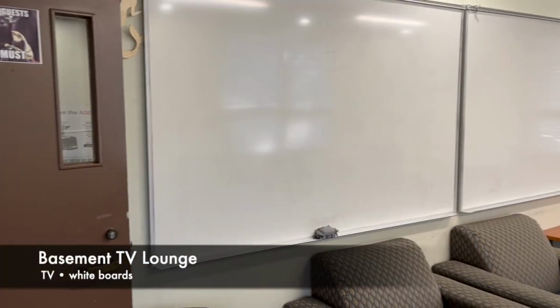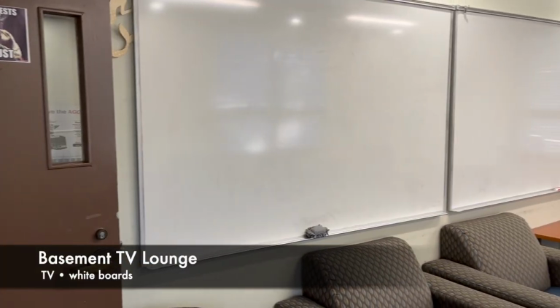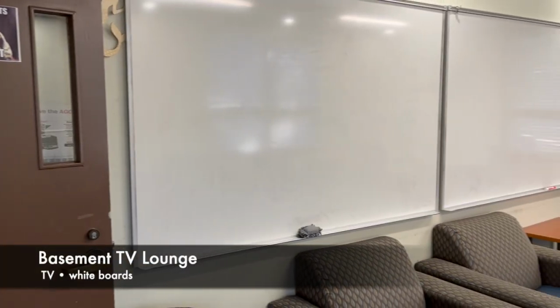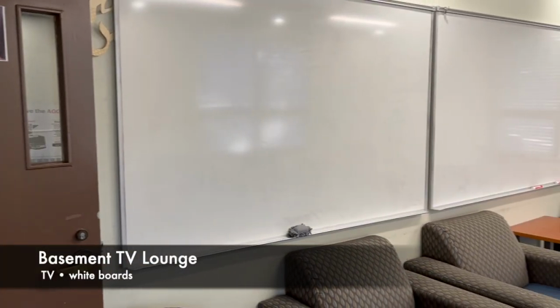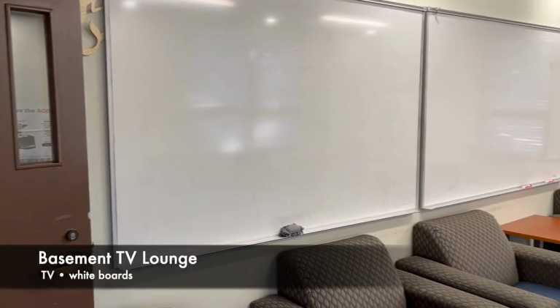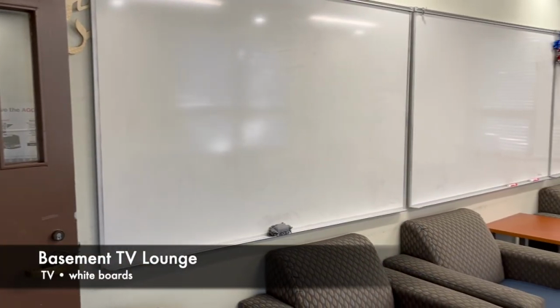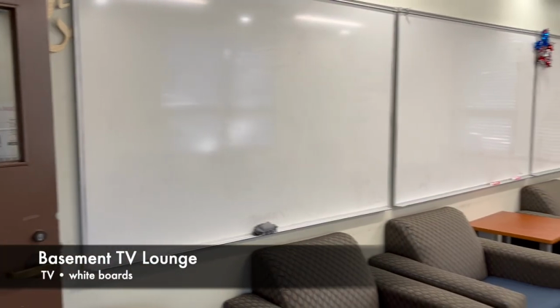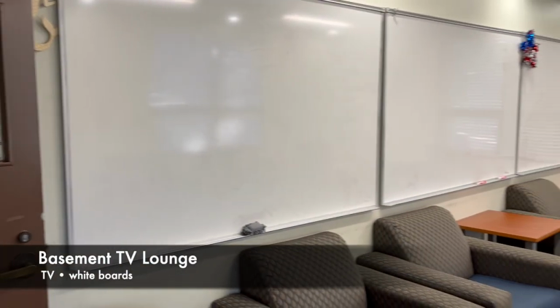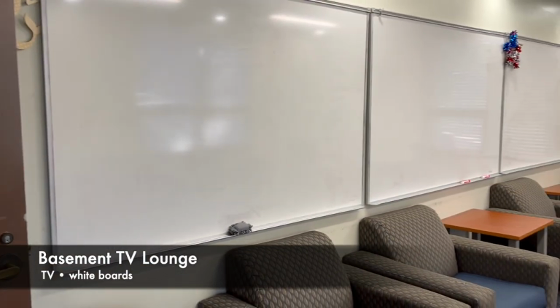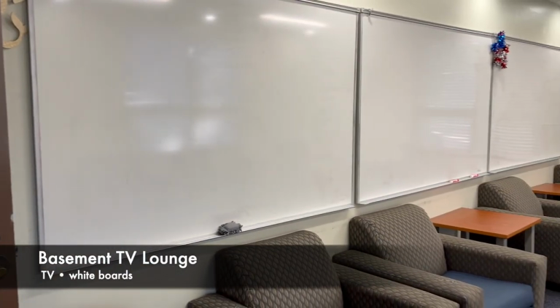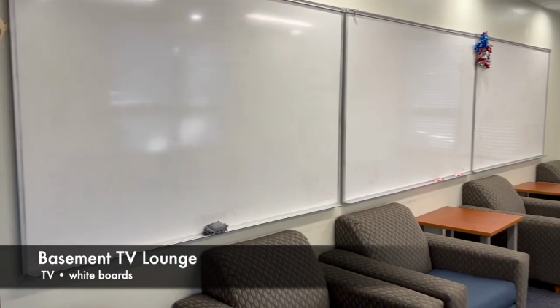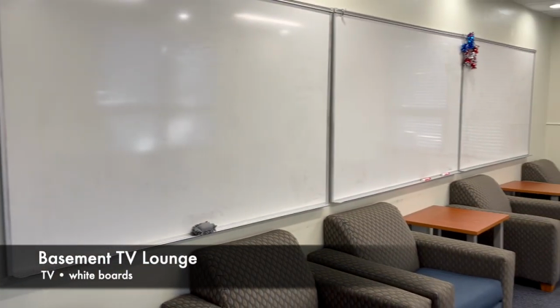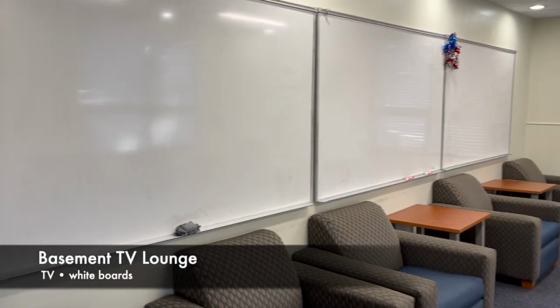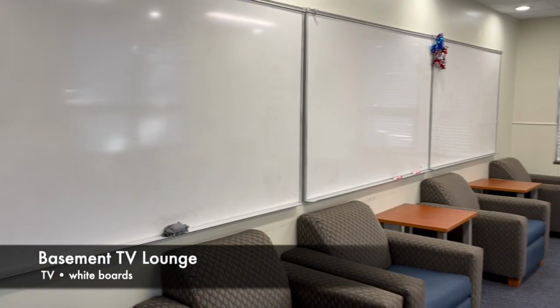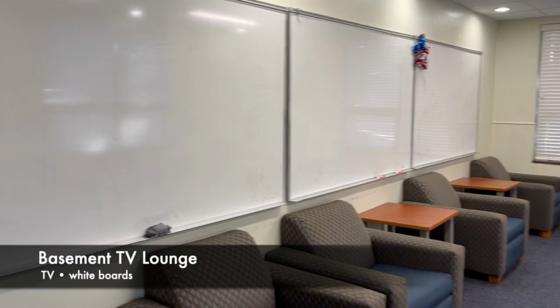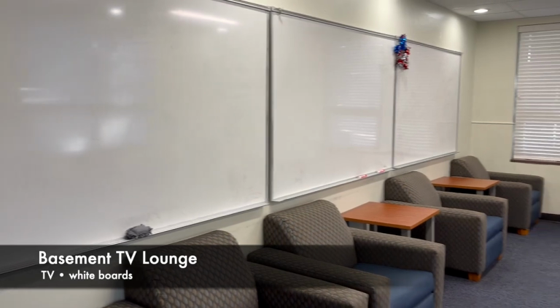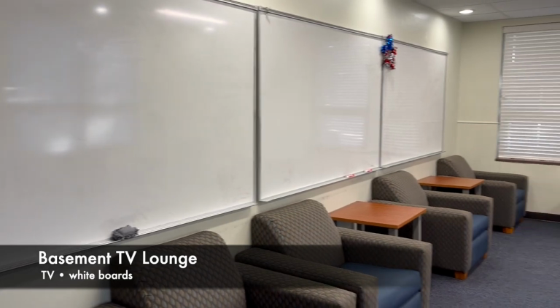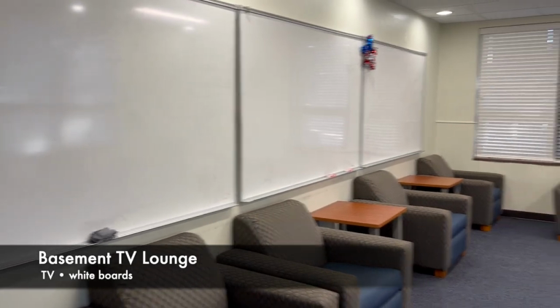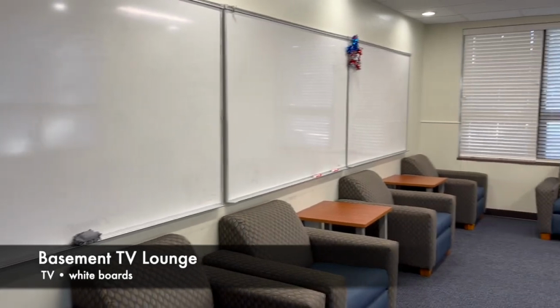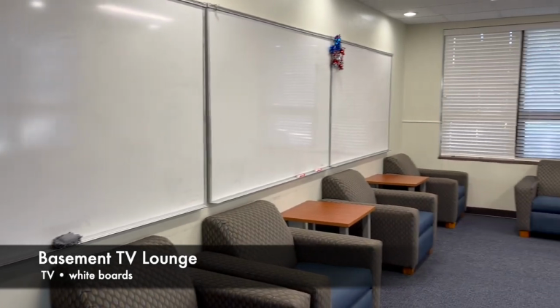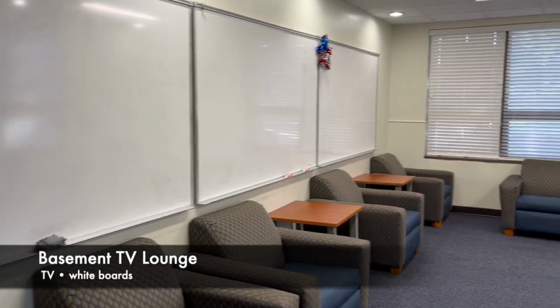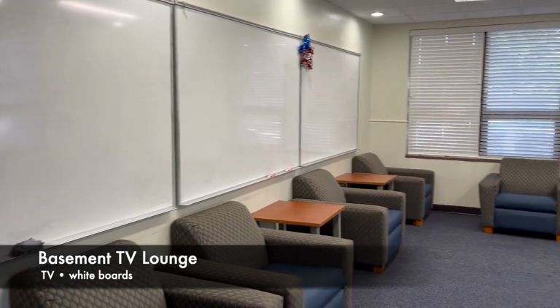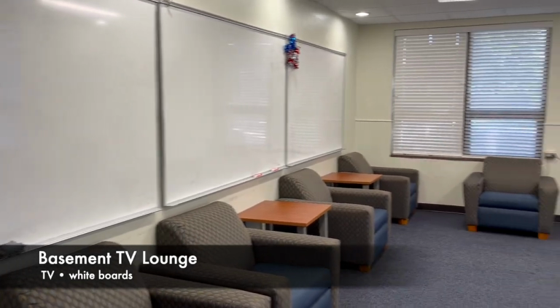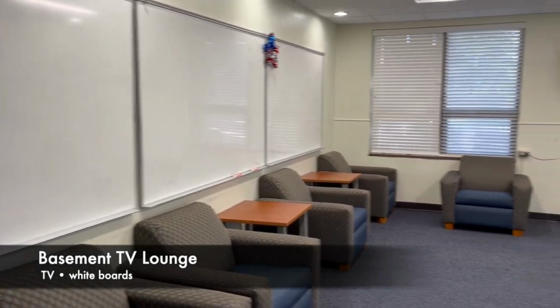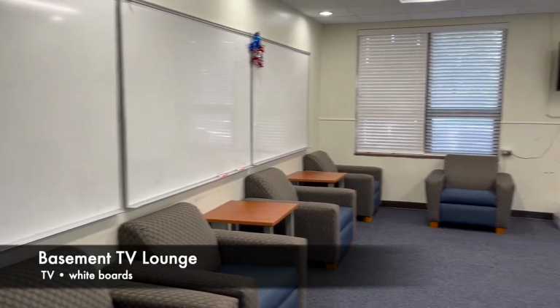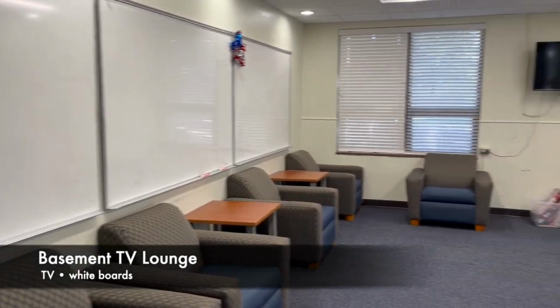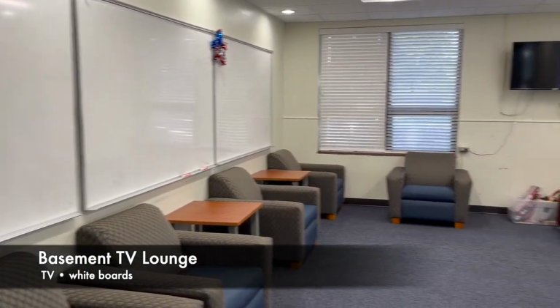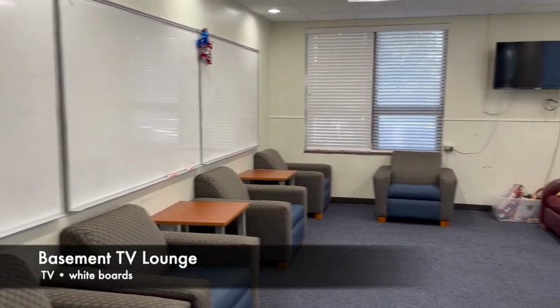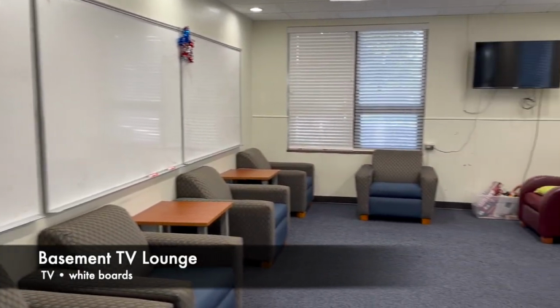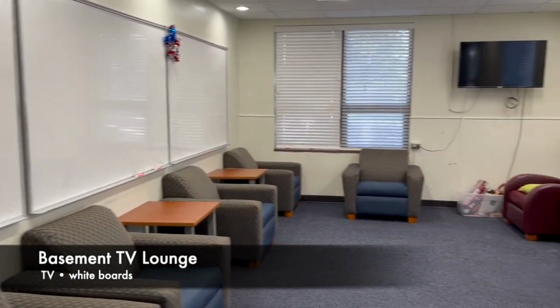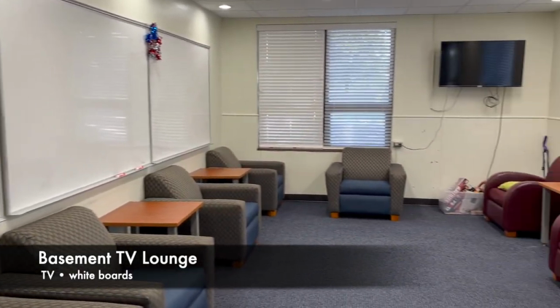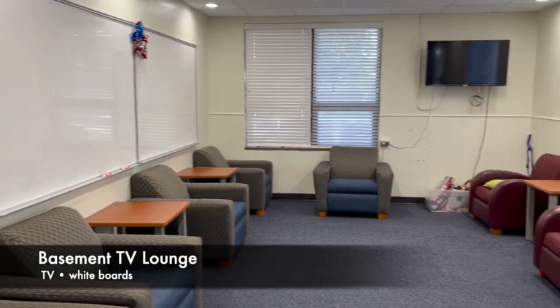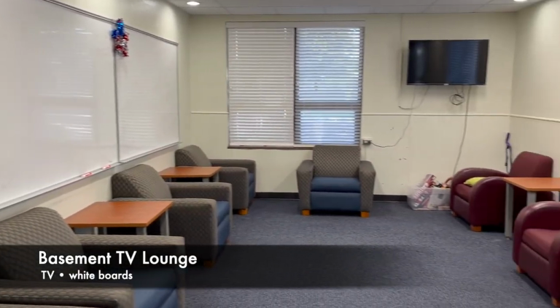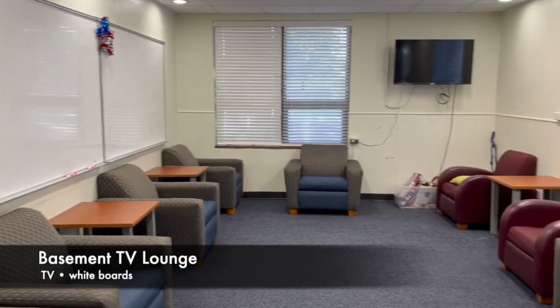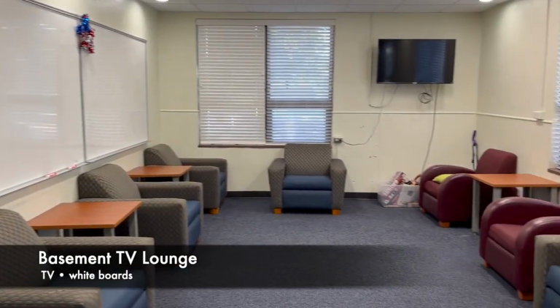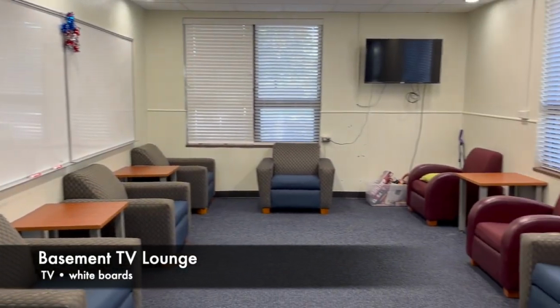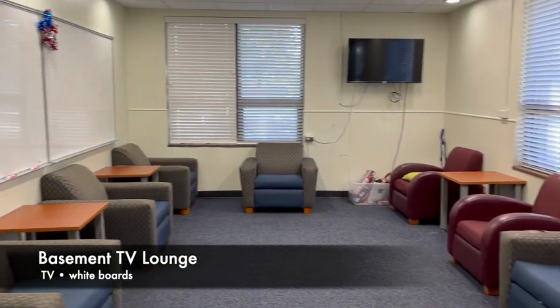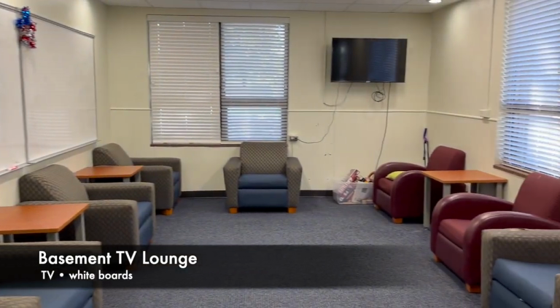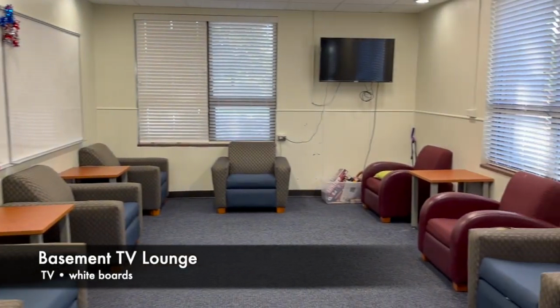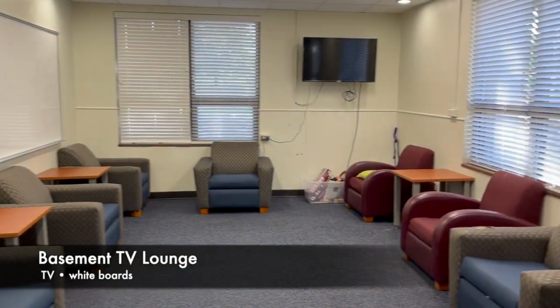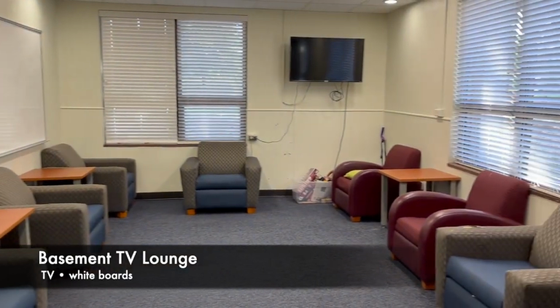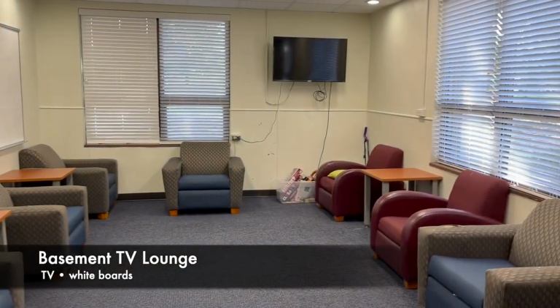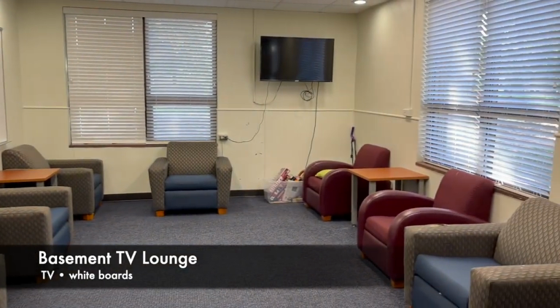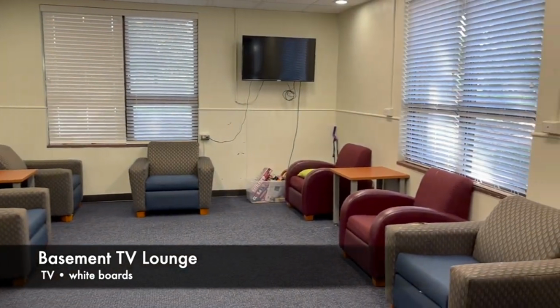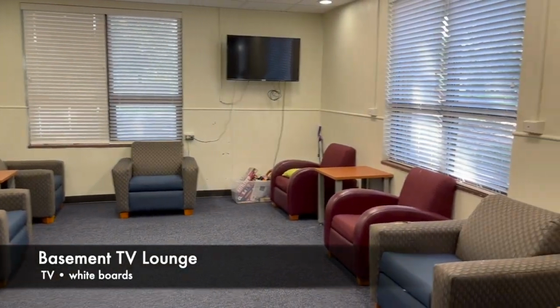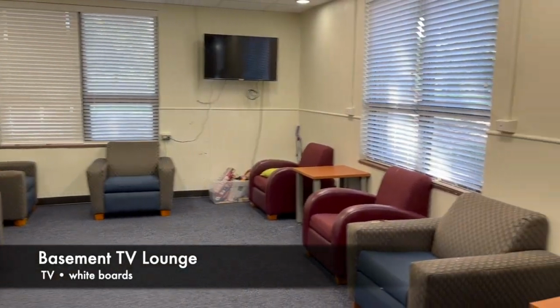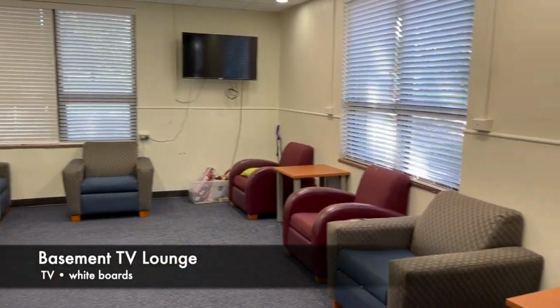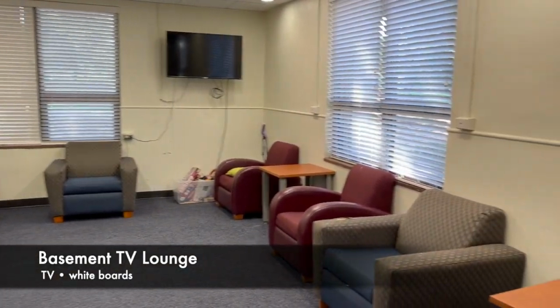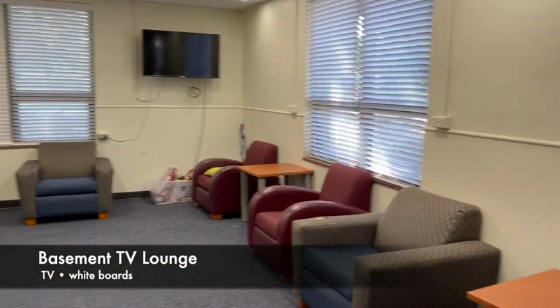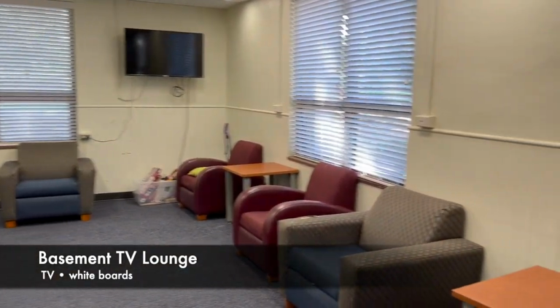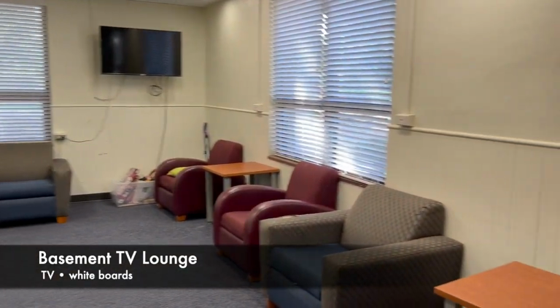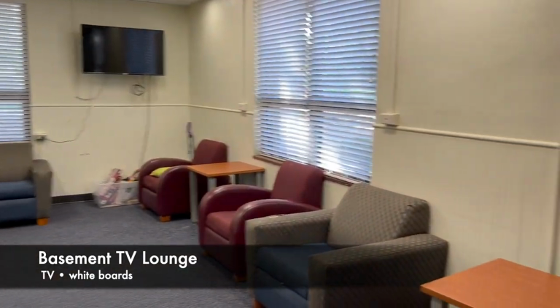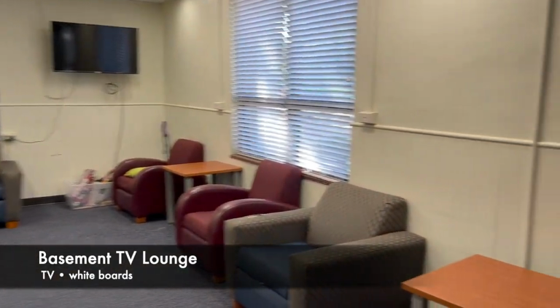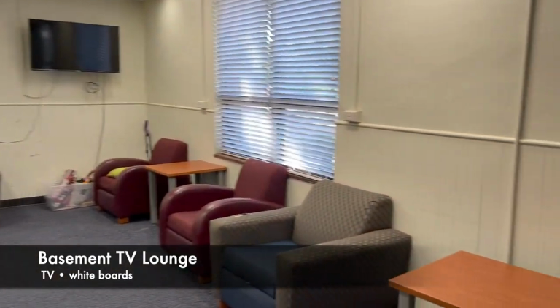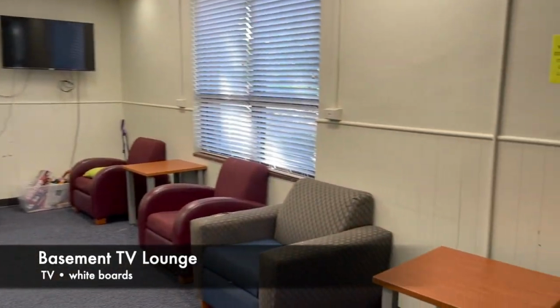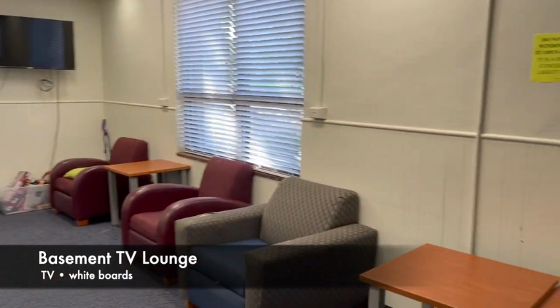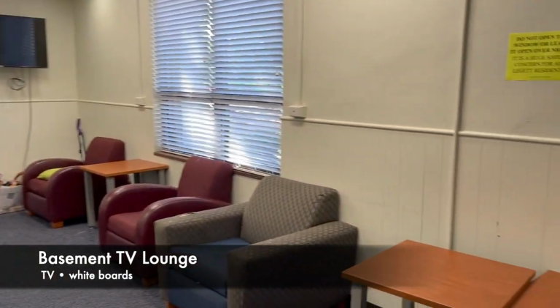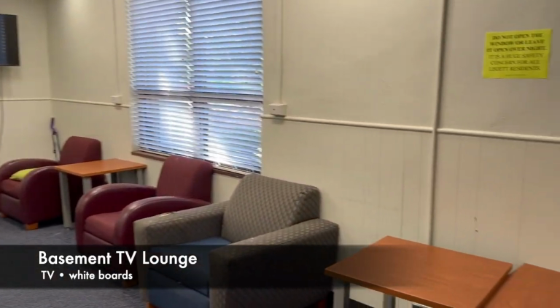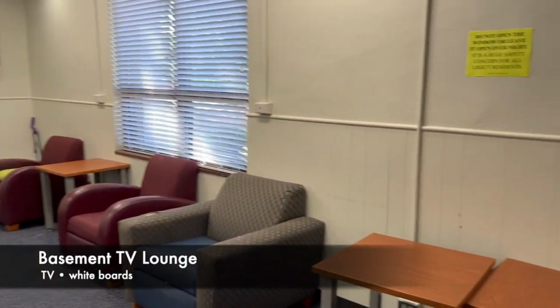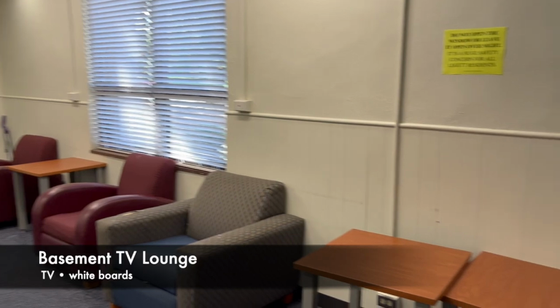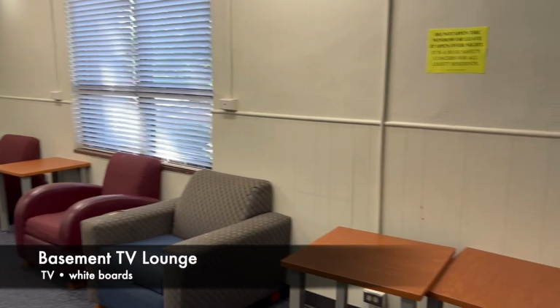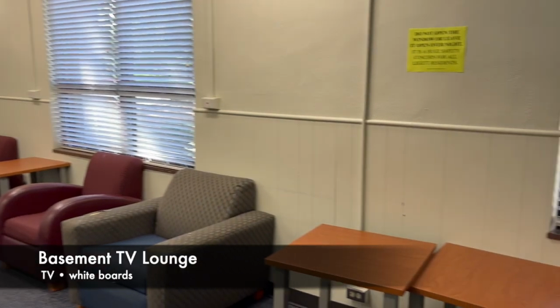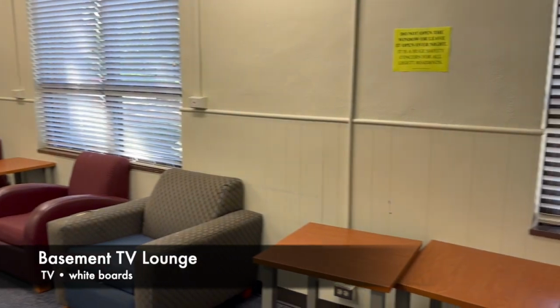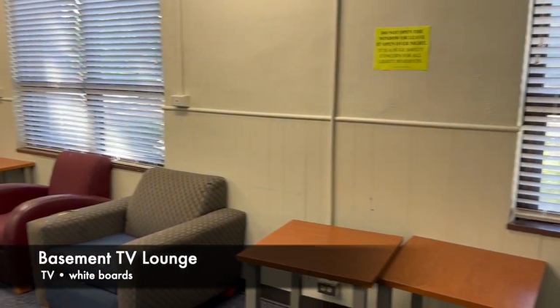In the TV lounge, there are plenty of whiteboards, which make space for homework, studying, or doodling.